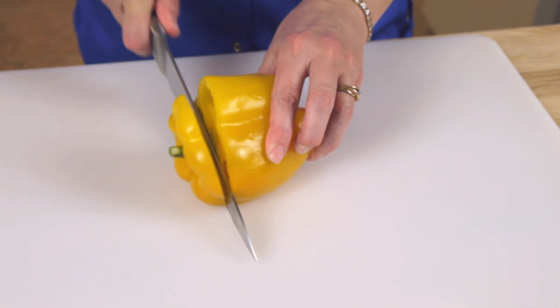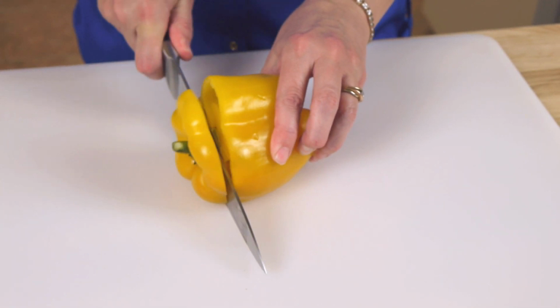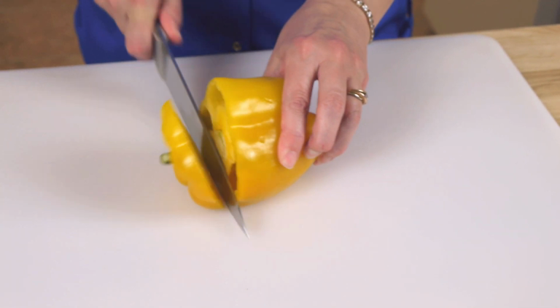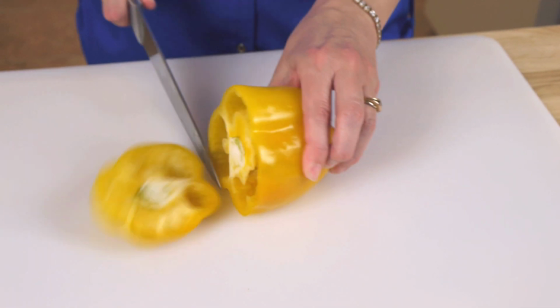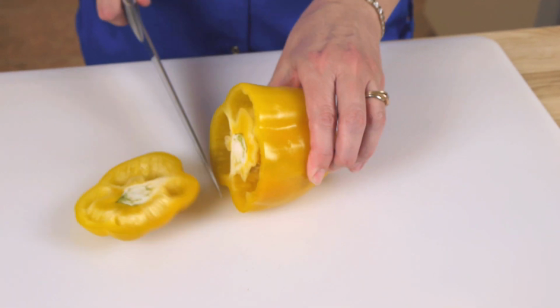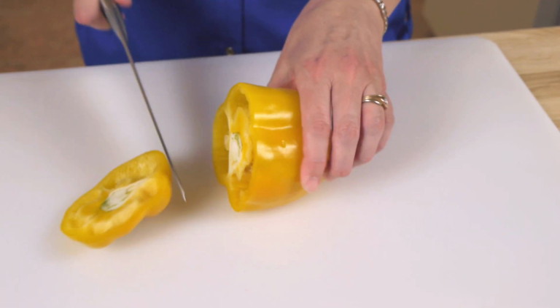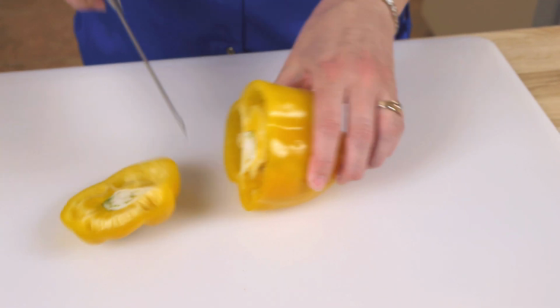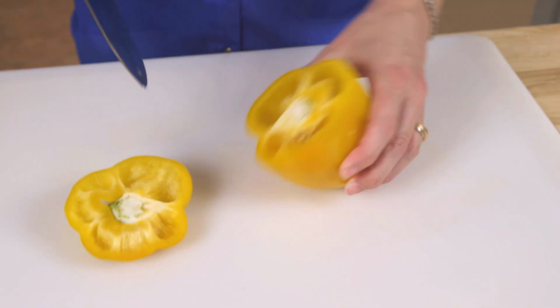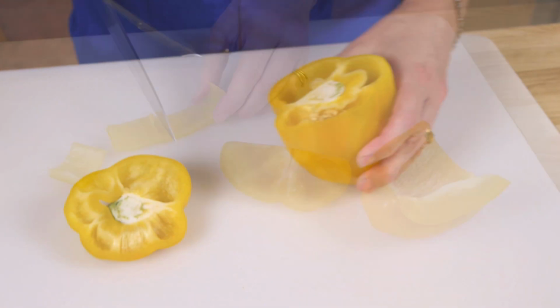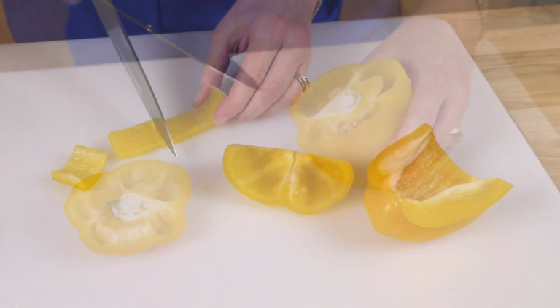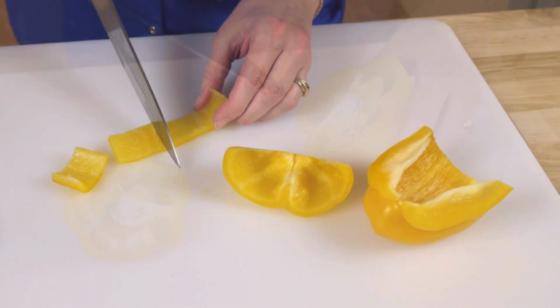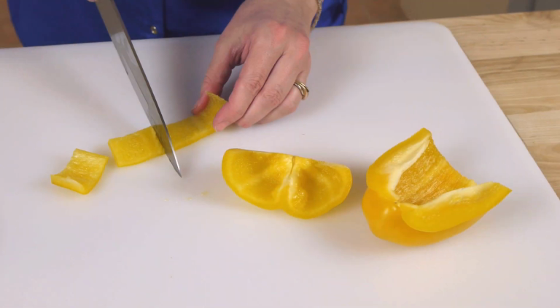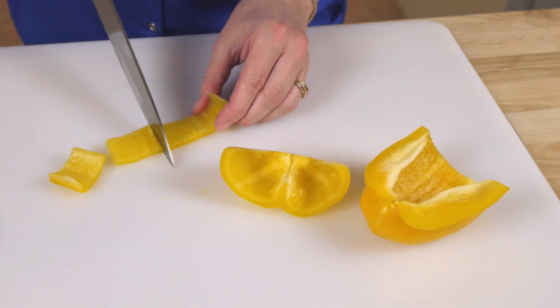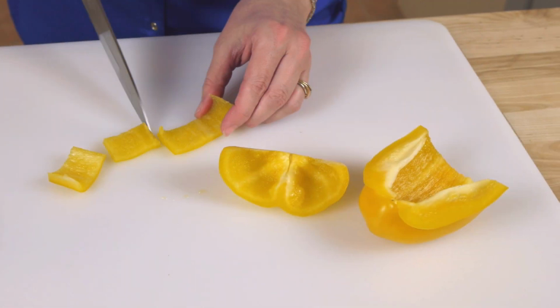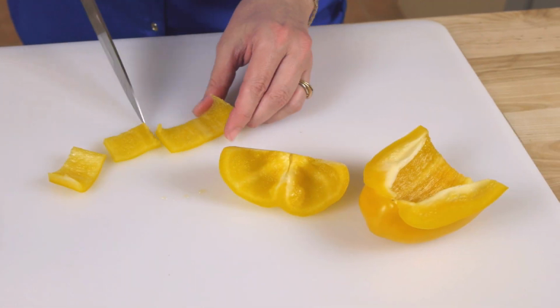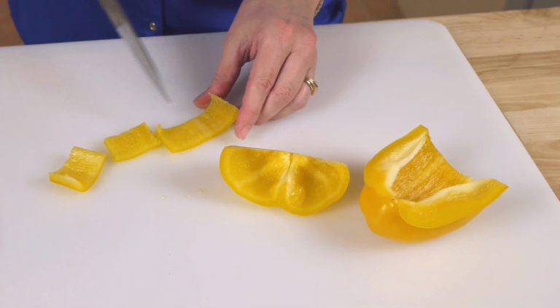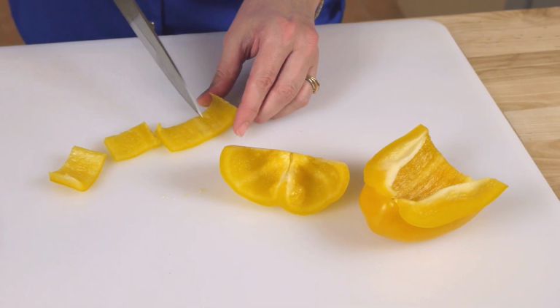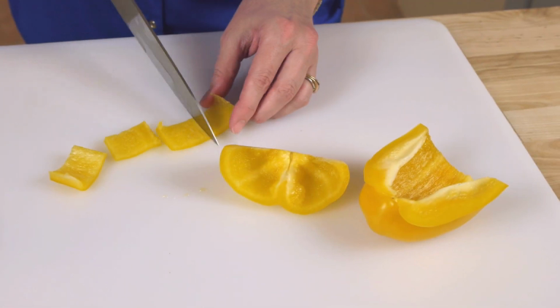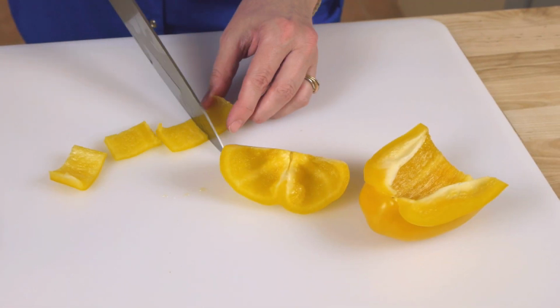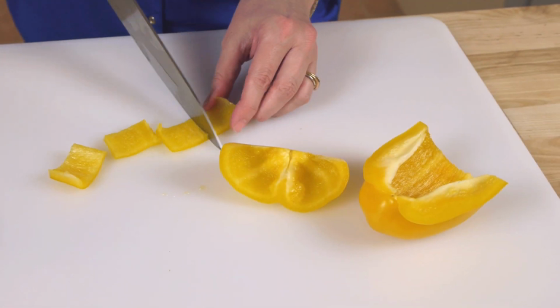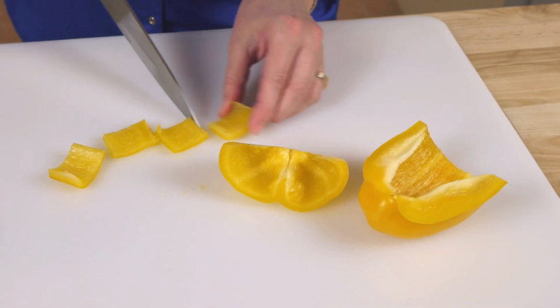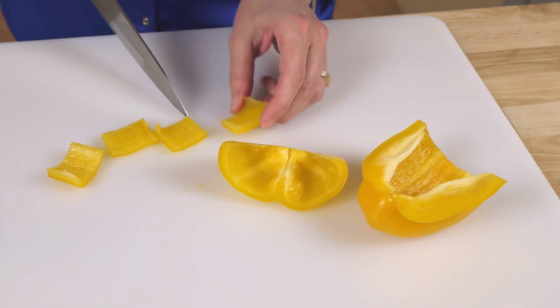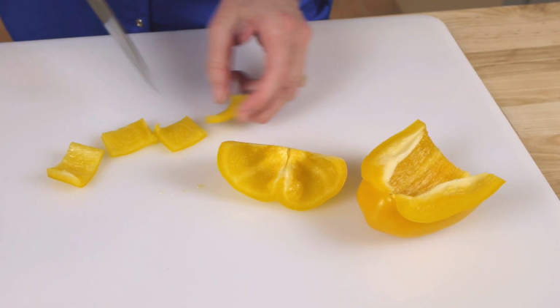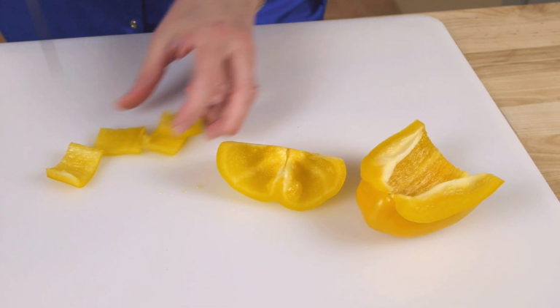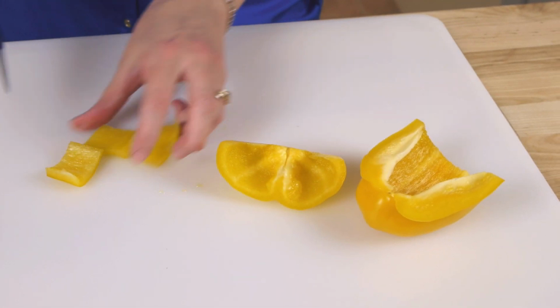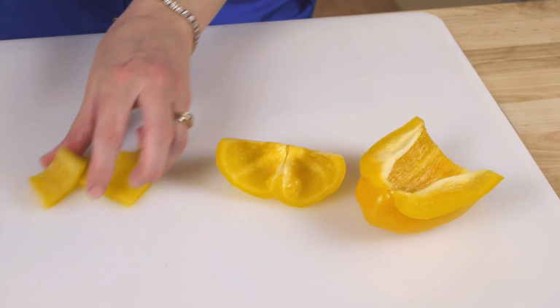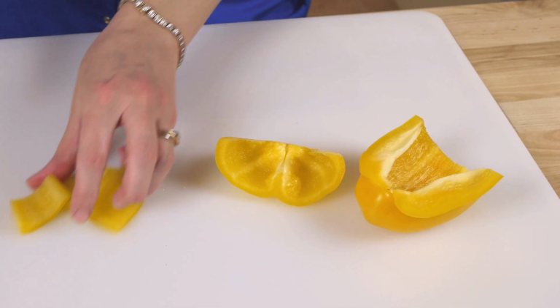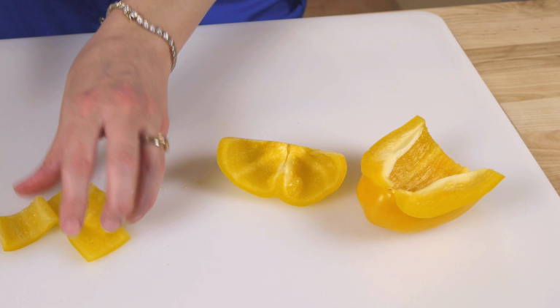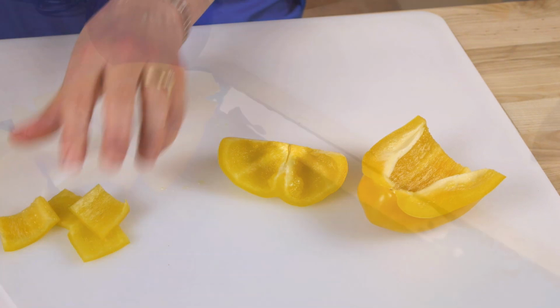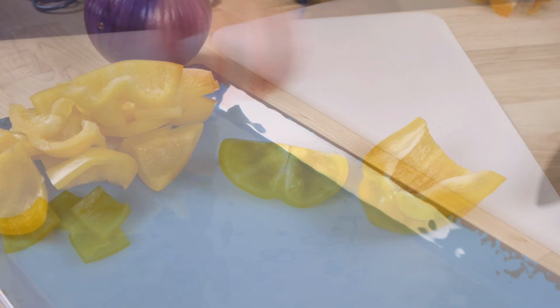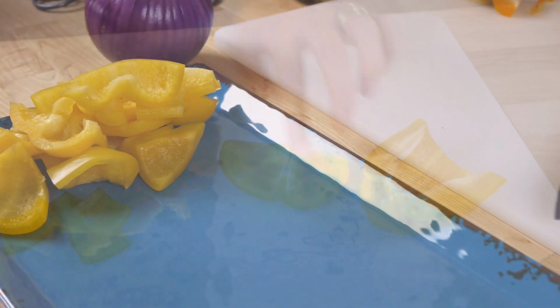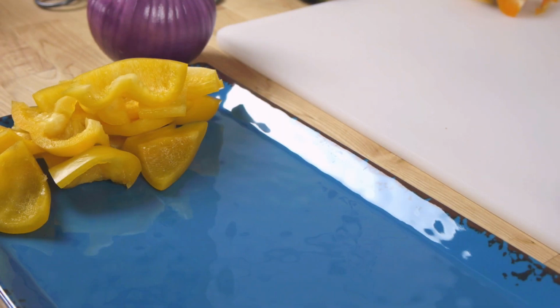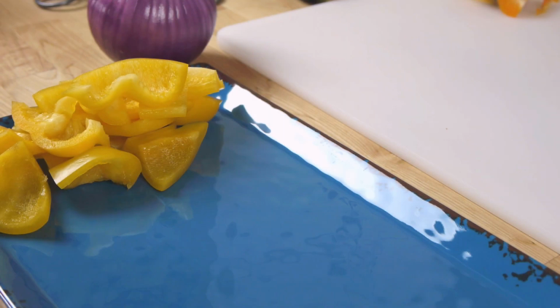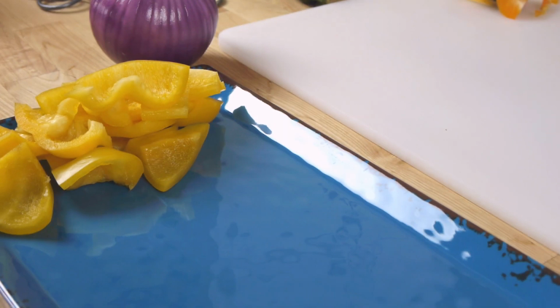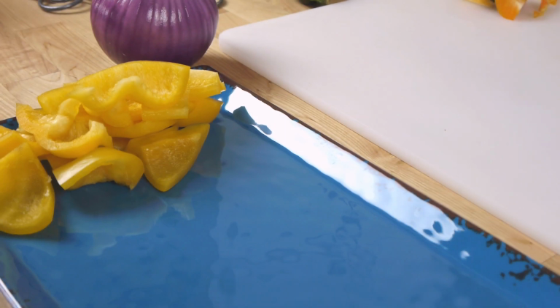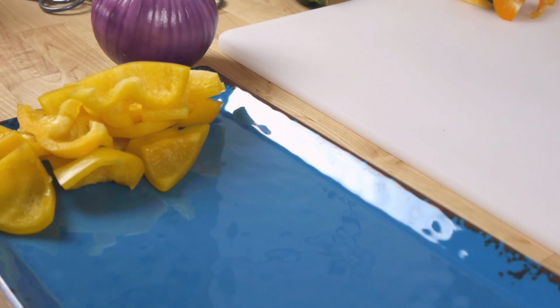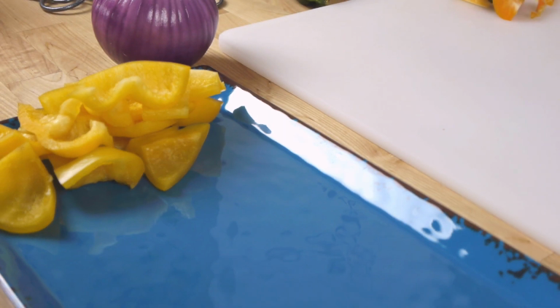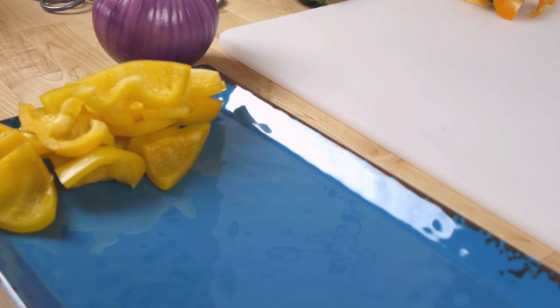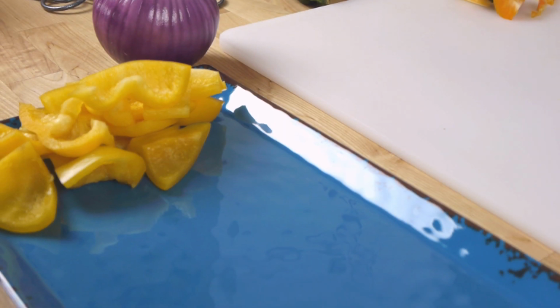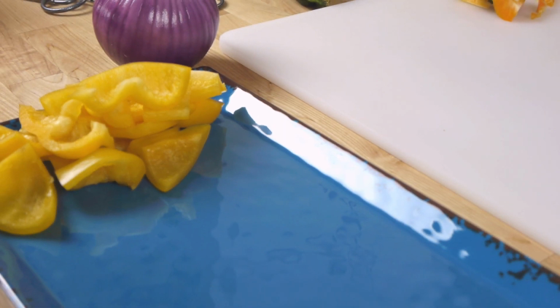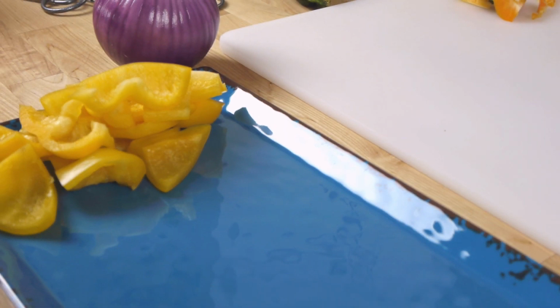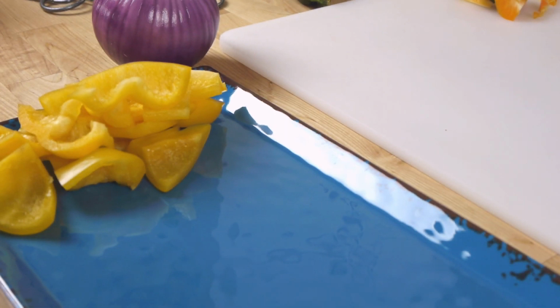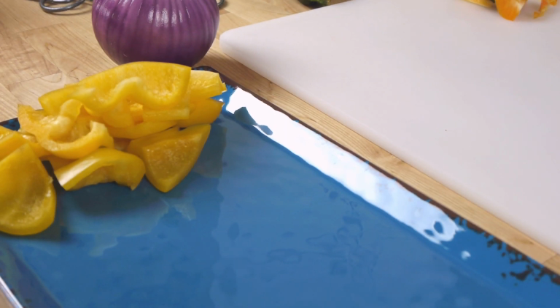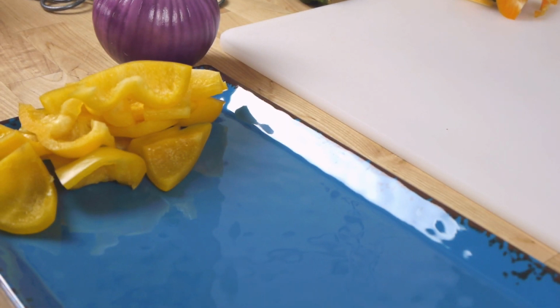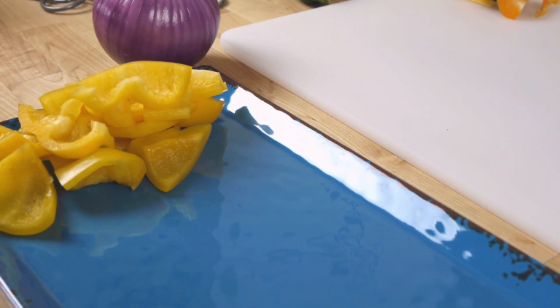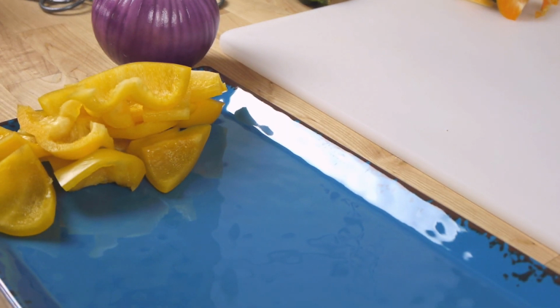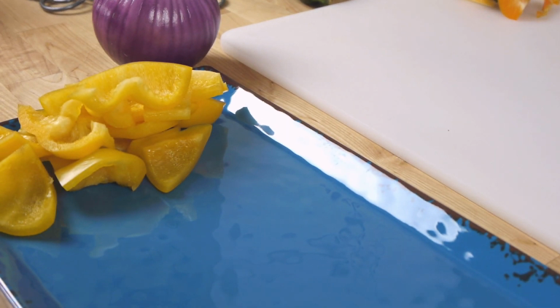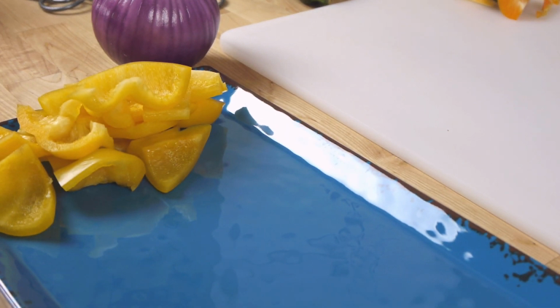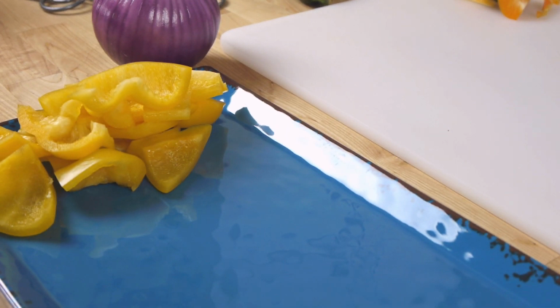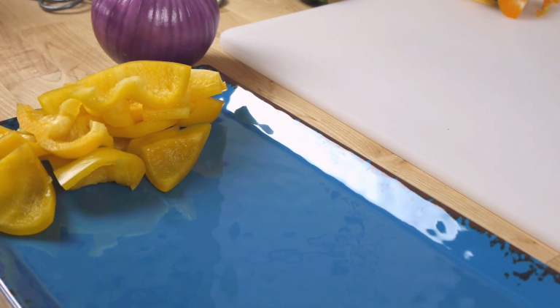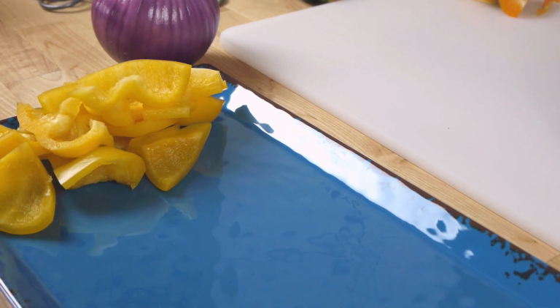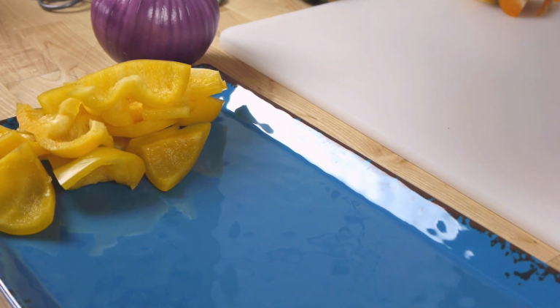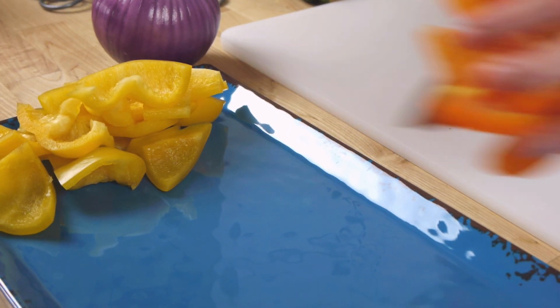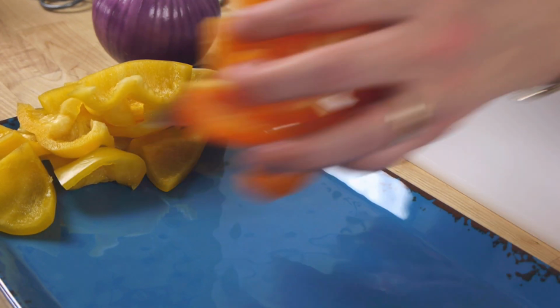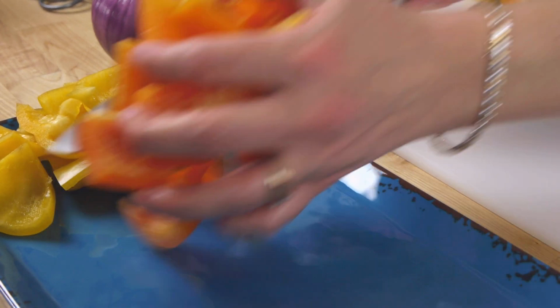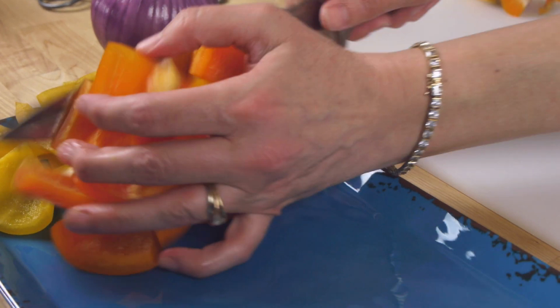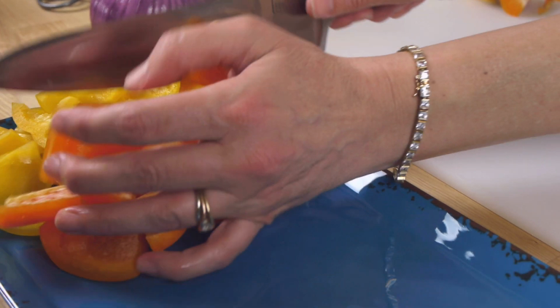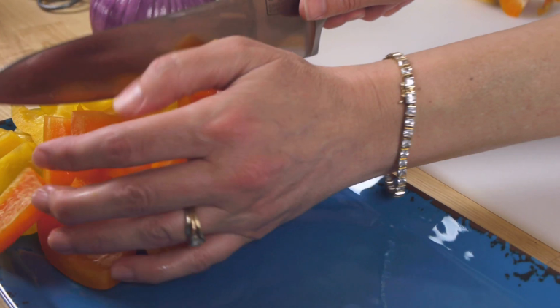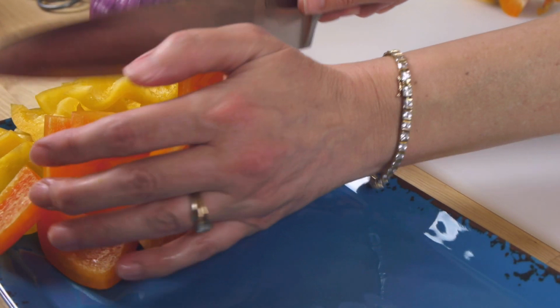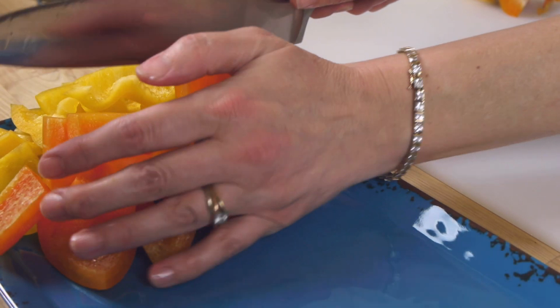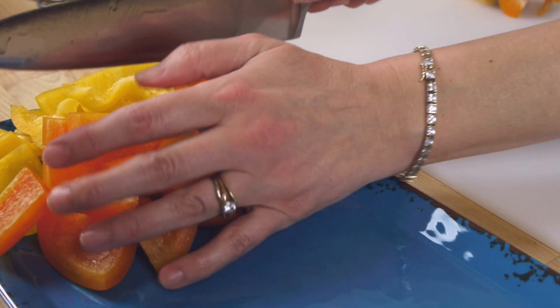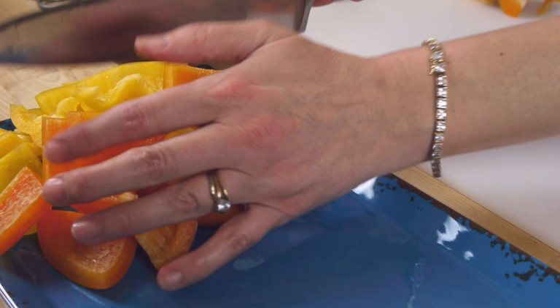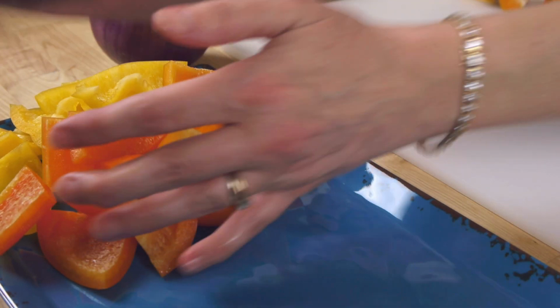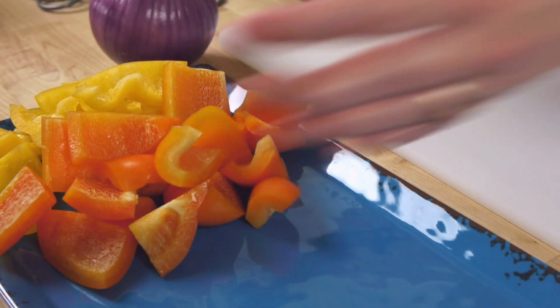While our chicken is marinating, we'll prepare our veggies. I have some sweet bell peppers that I'm going to cut into chunks — not too small, about the same size as the chicken cubes.